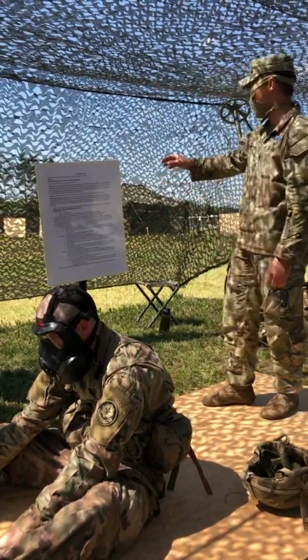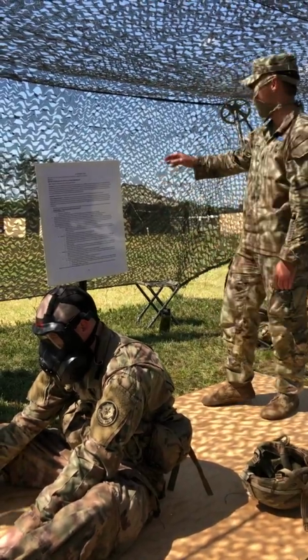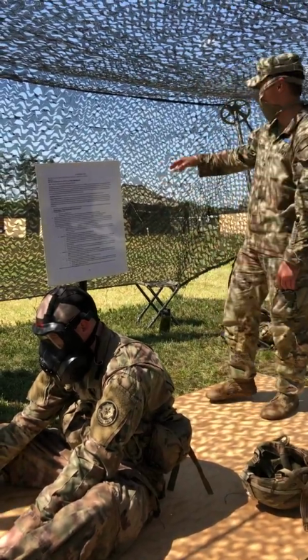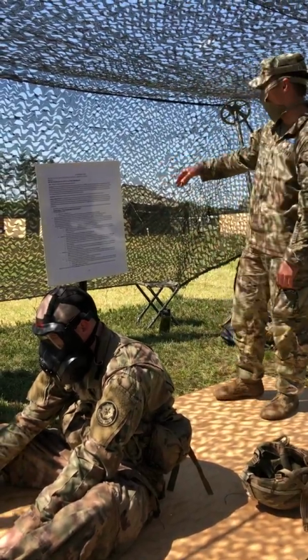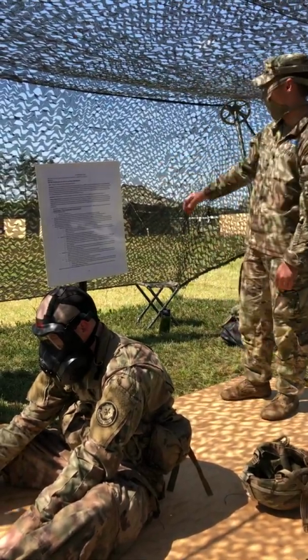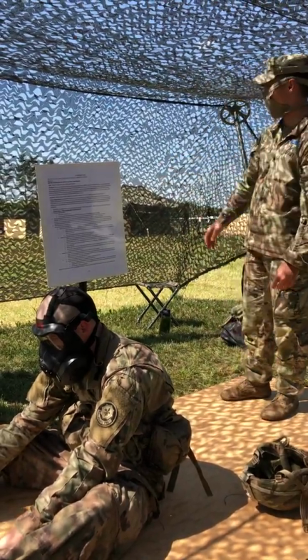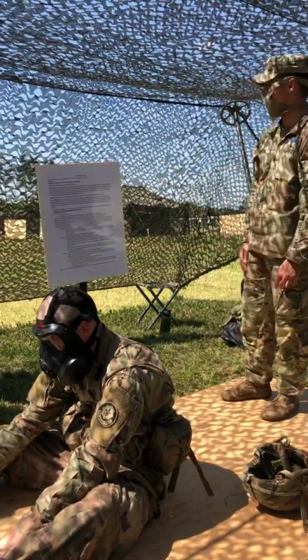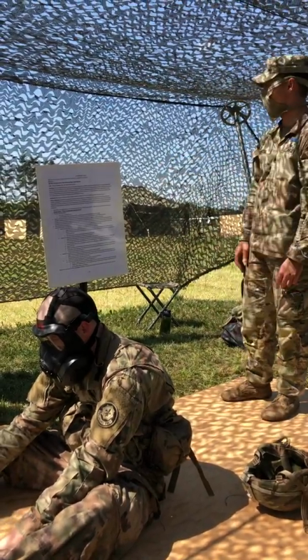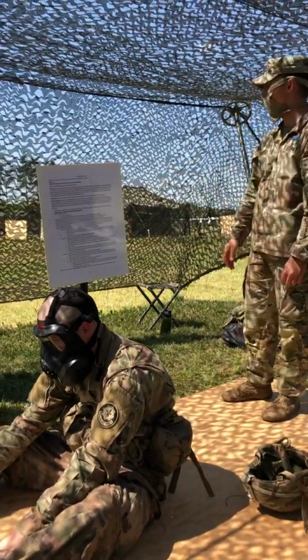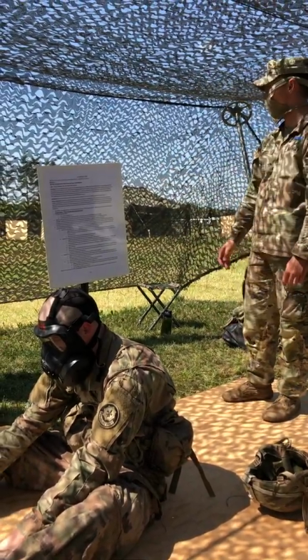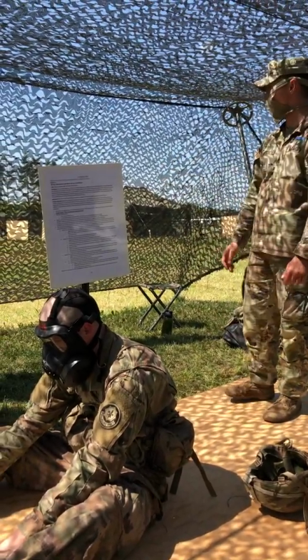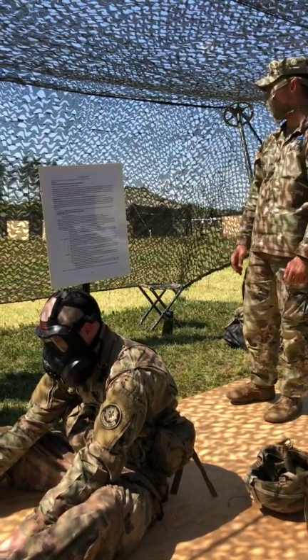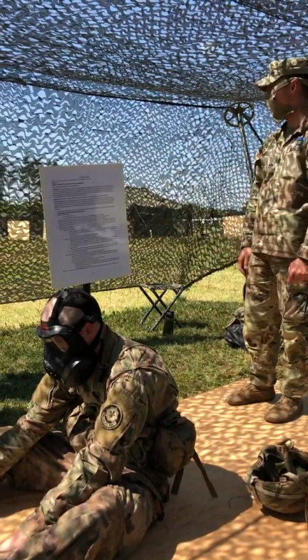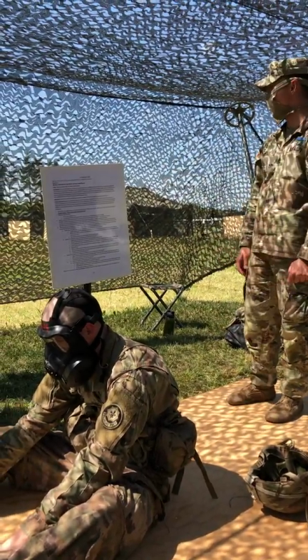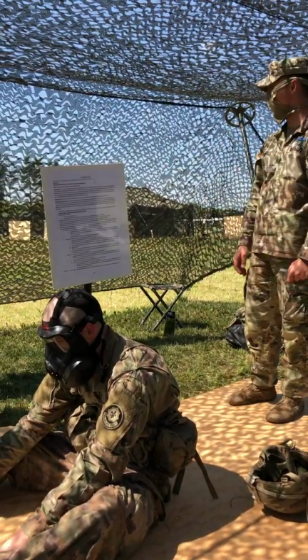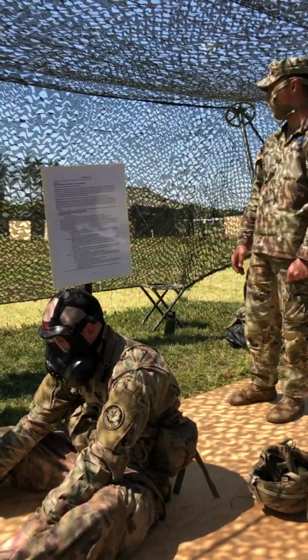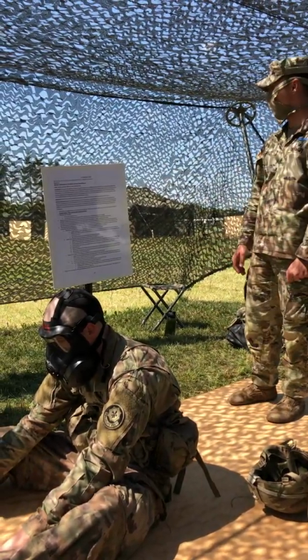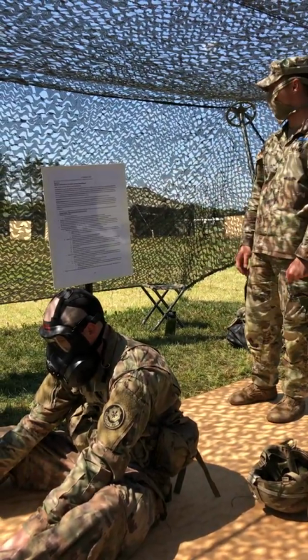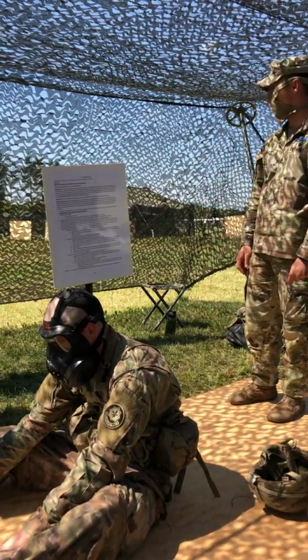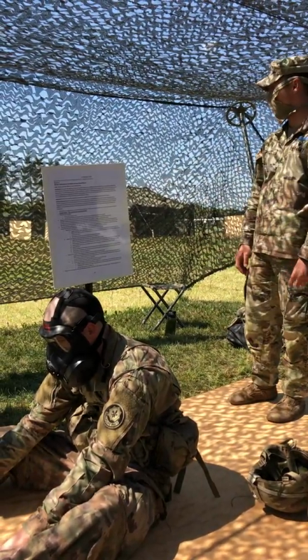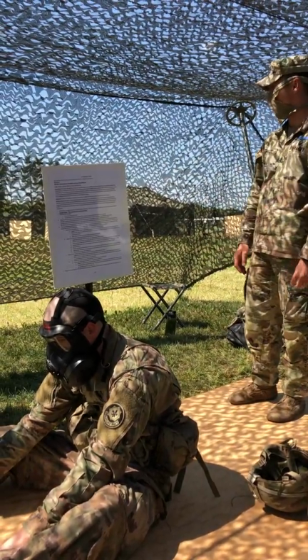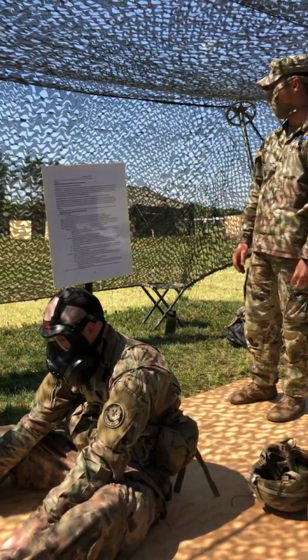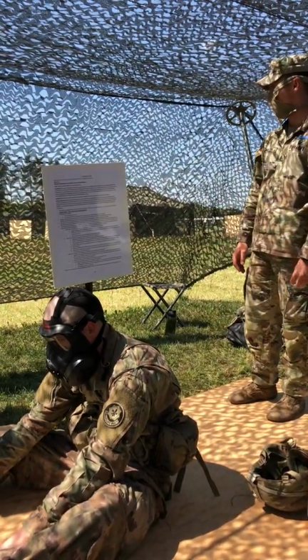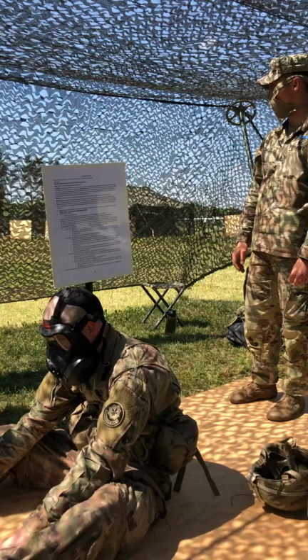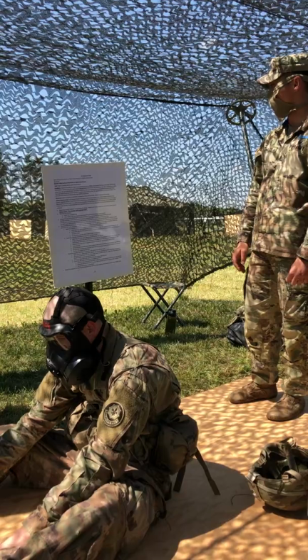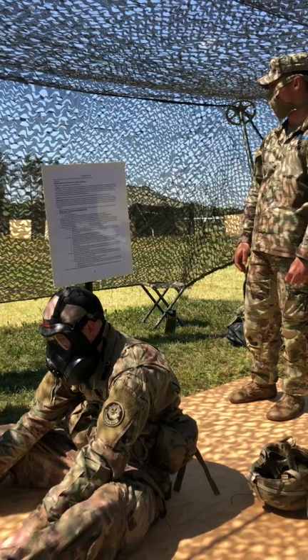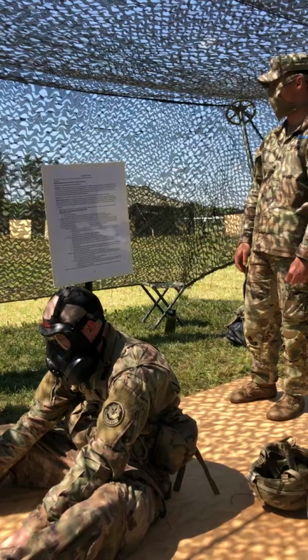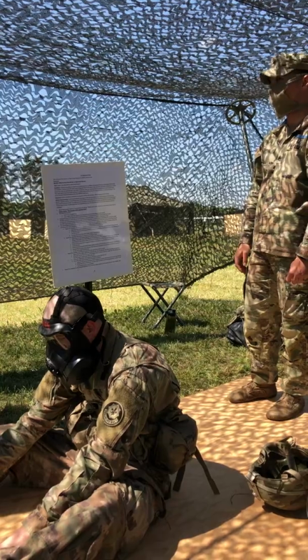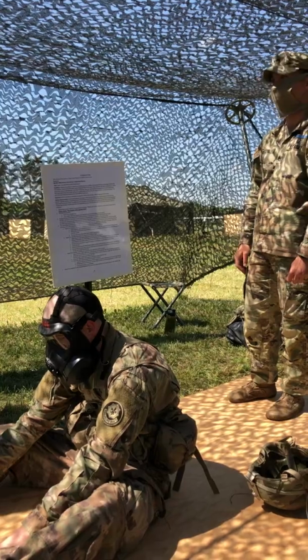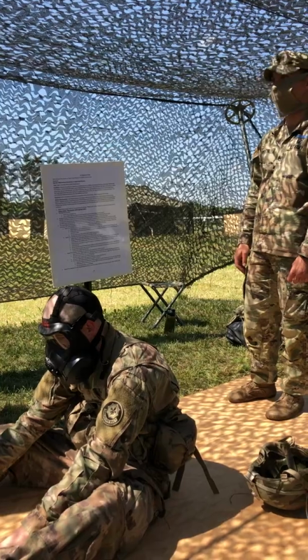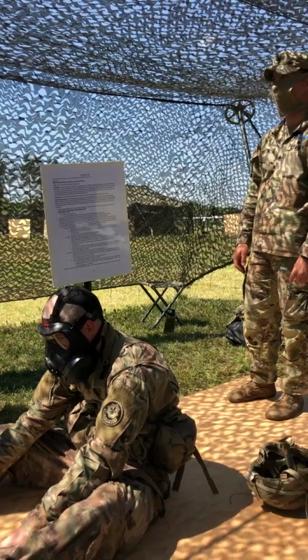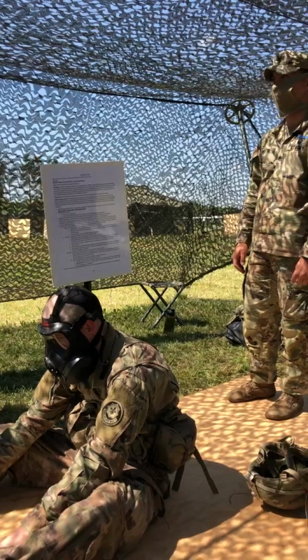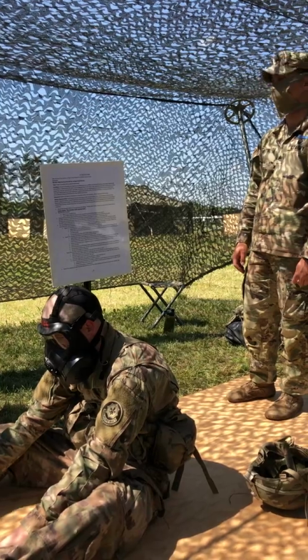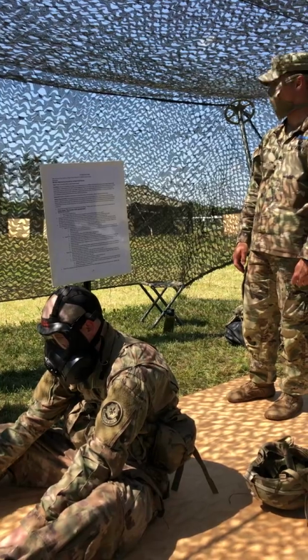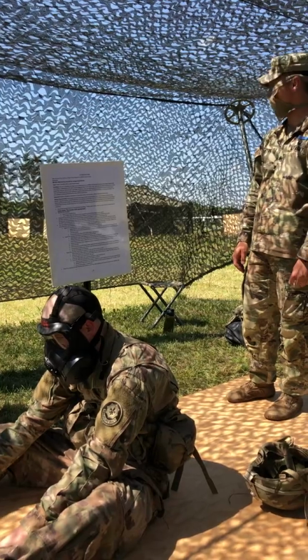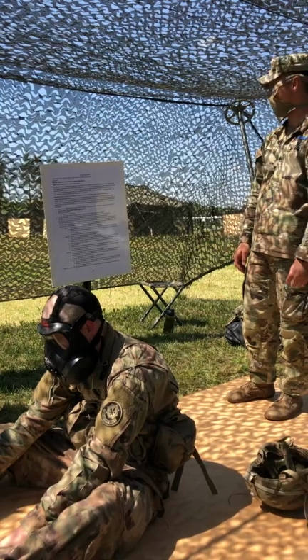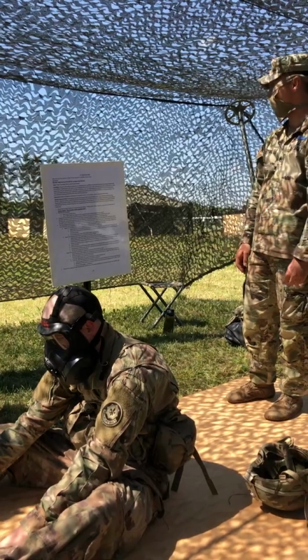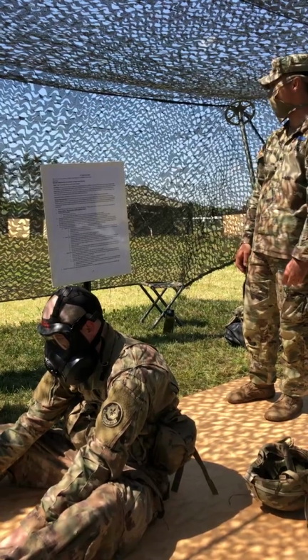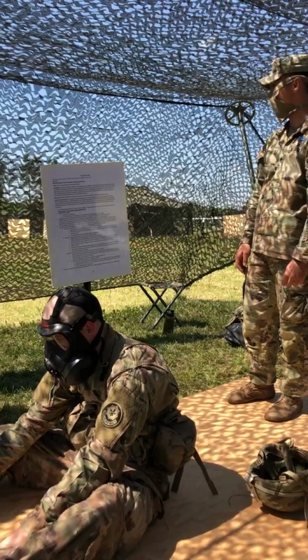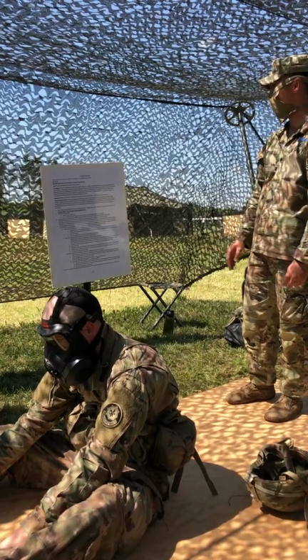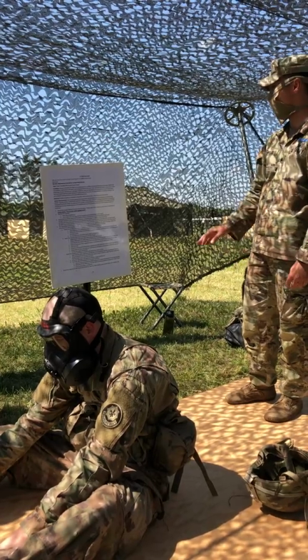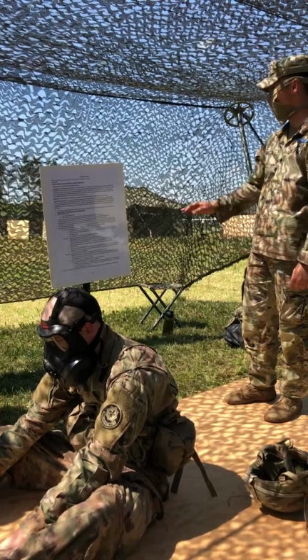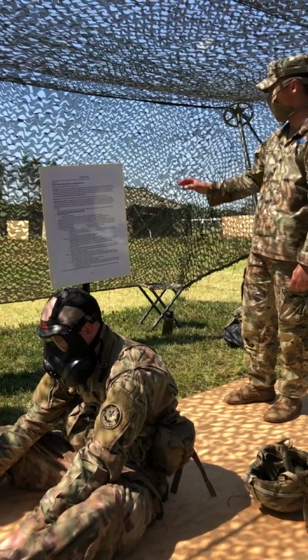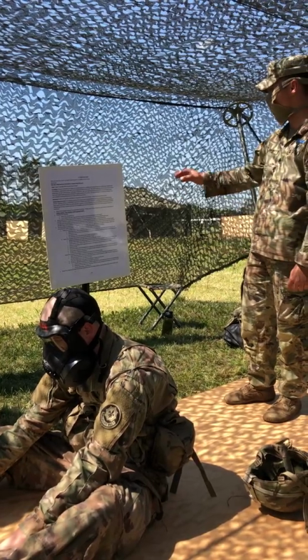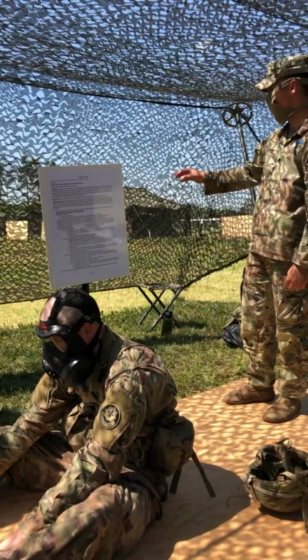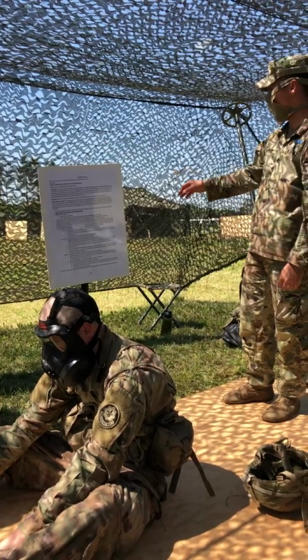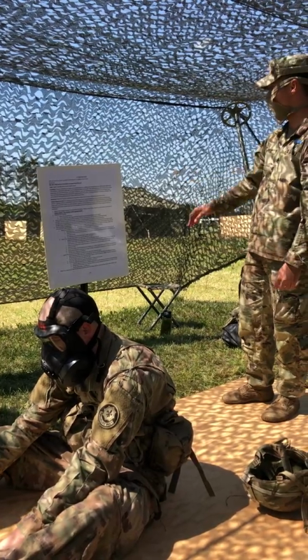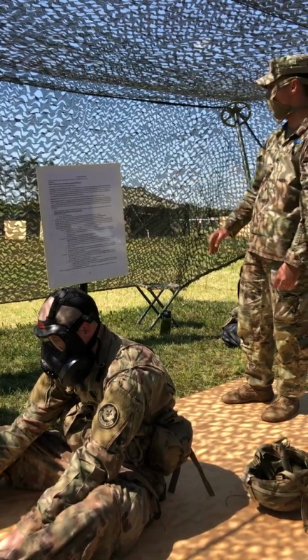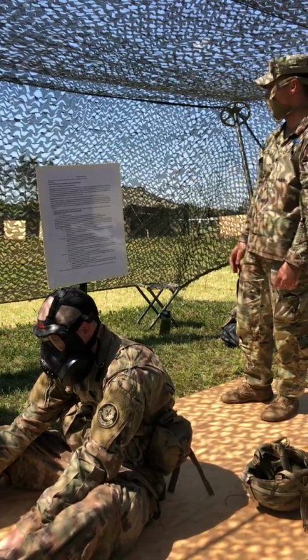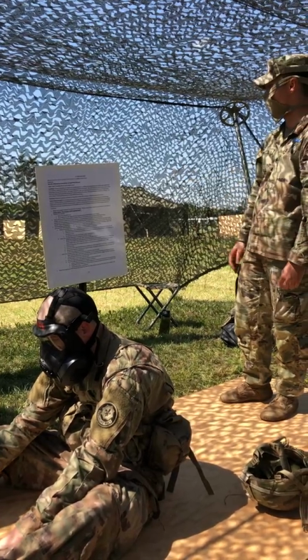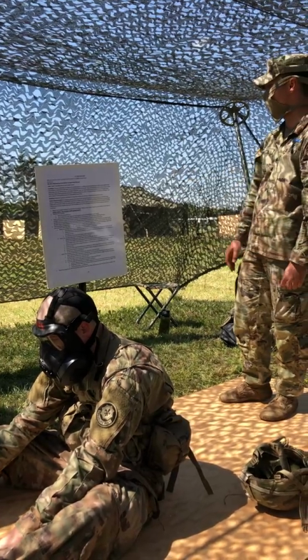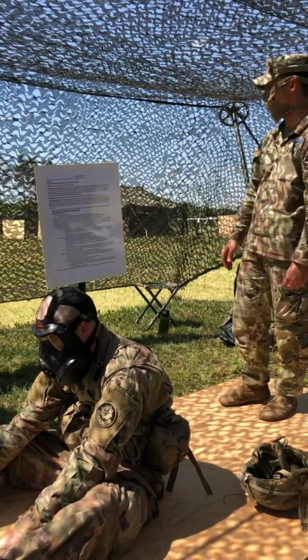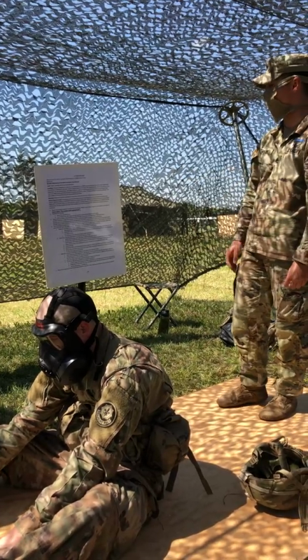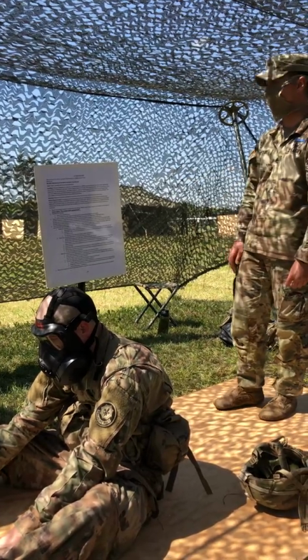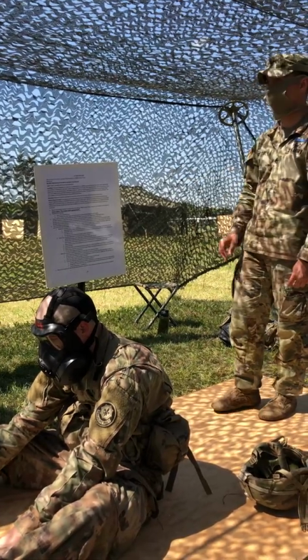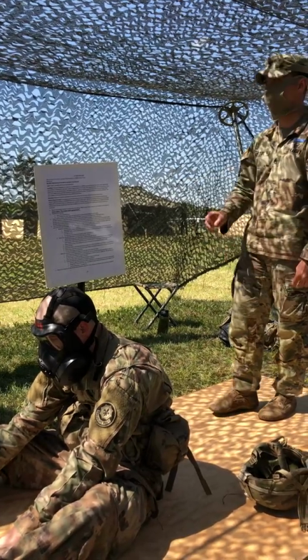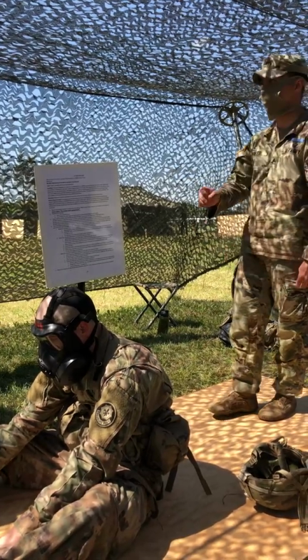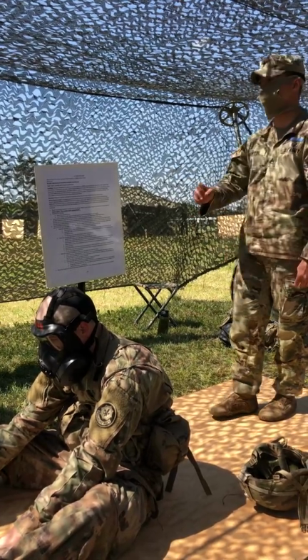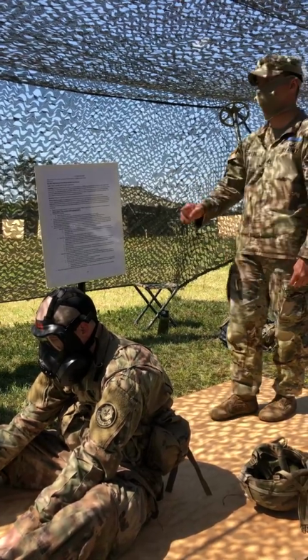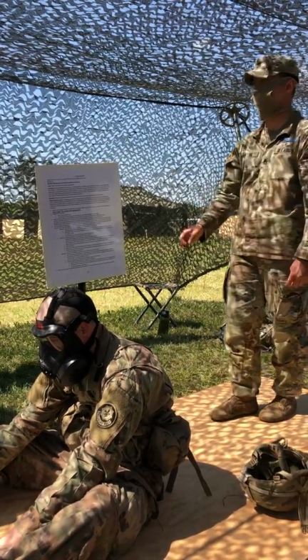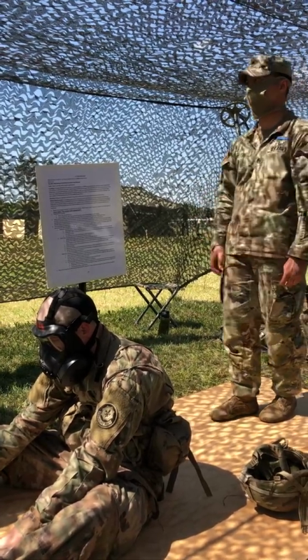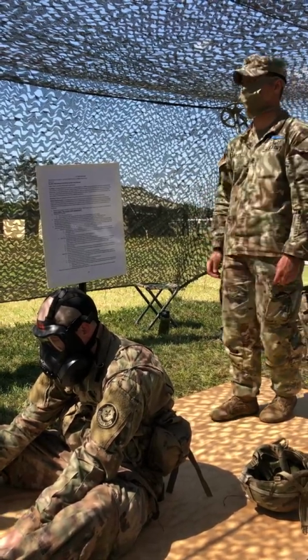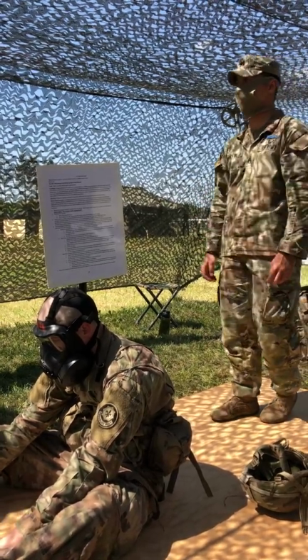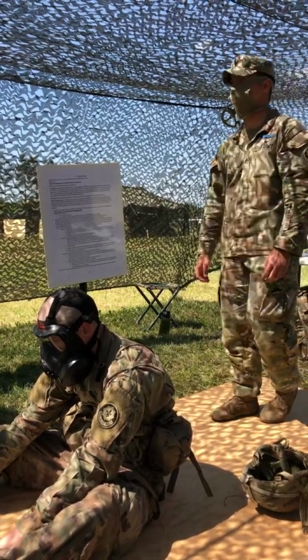4-Alpha is the only procedure that we're going to follow. For 4-Bravo and 4-Charlie, you can cross those out as well.